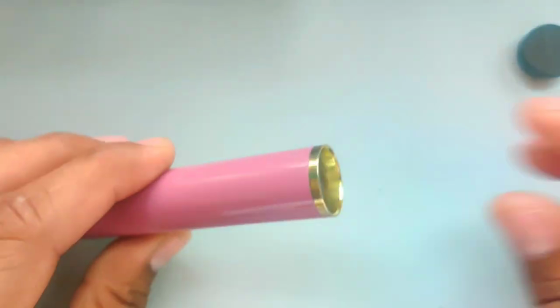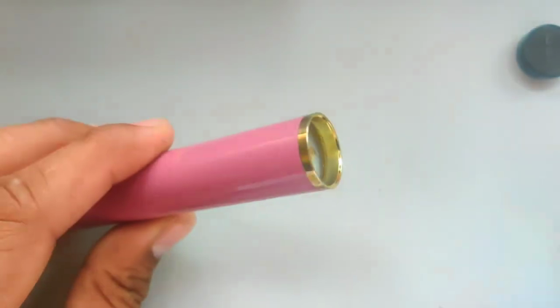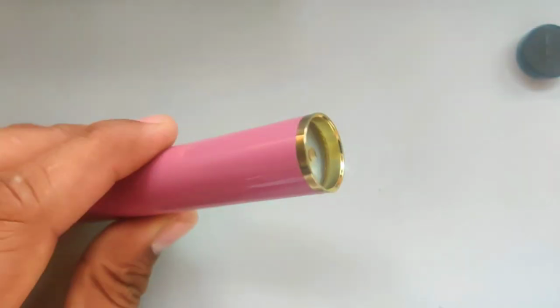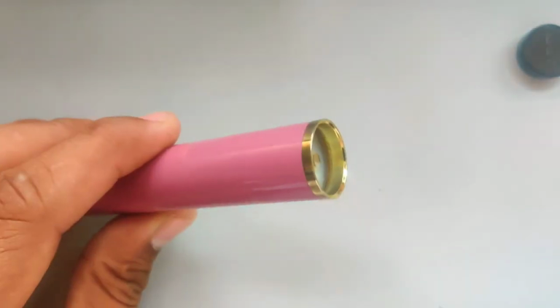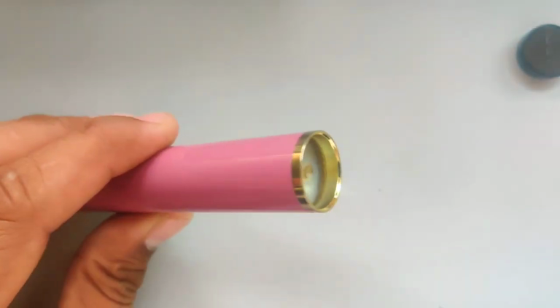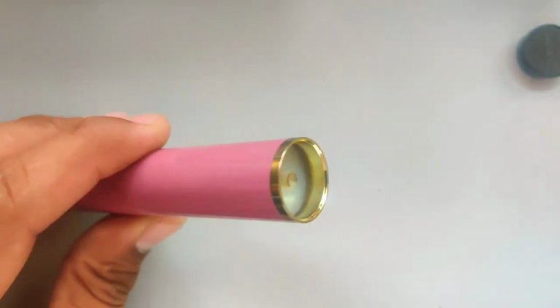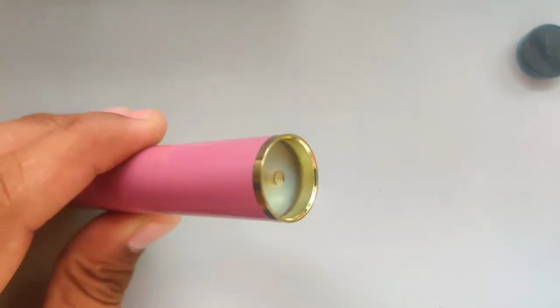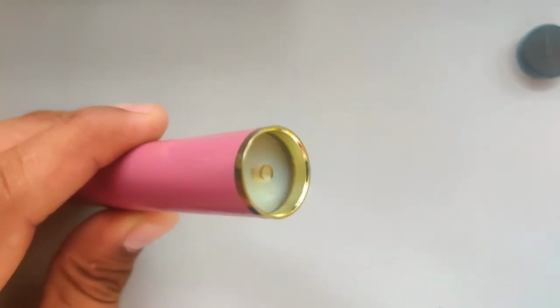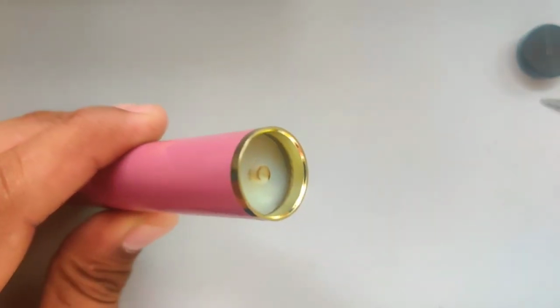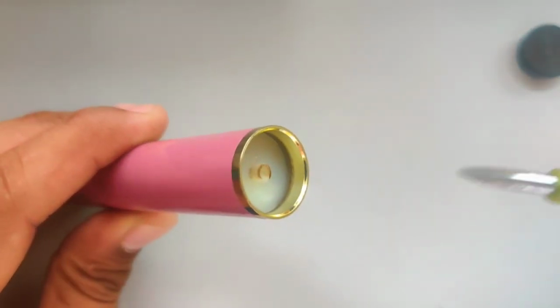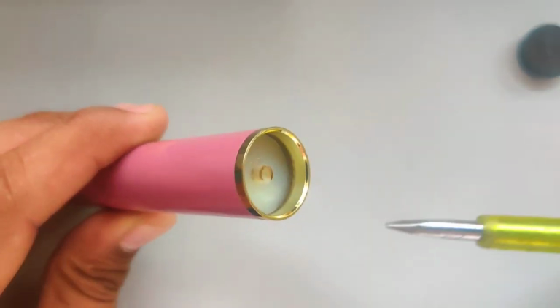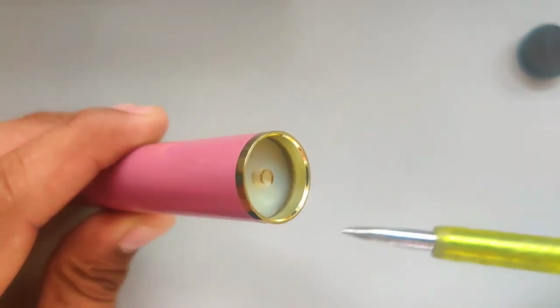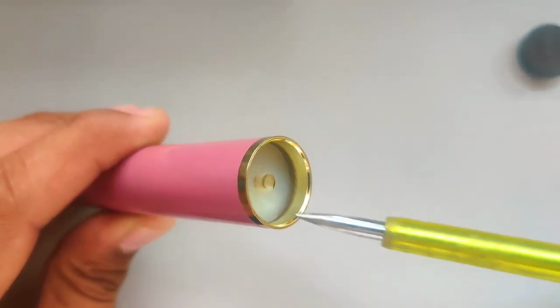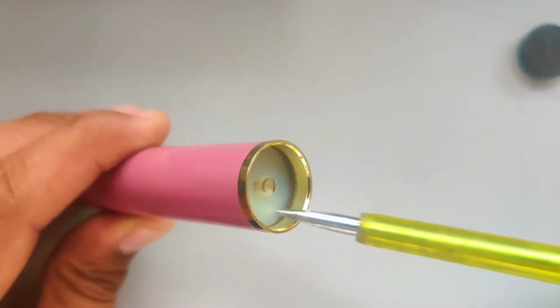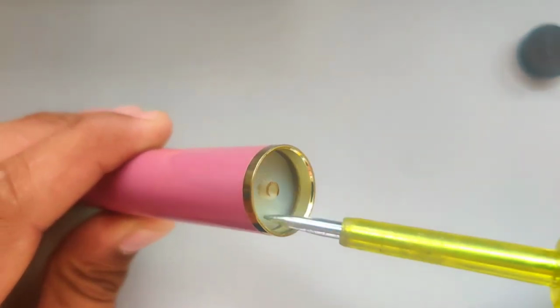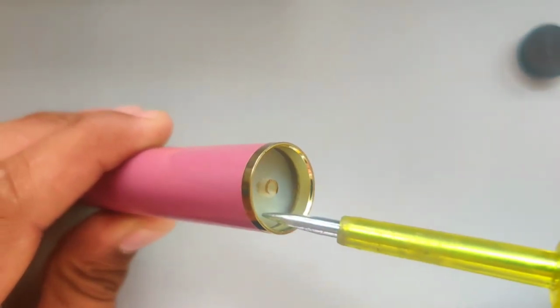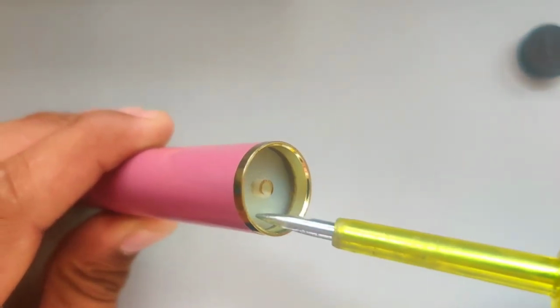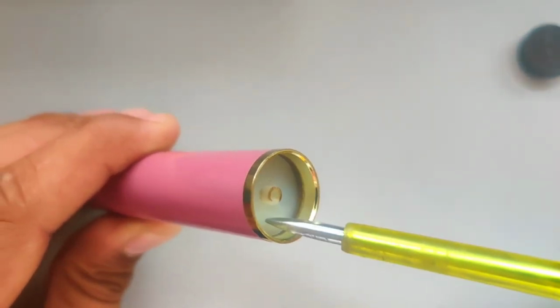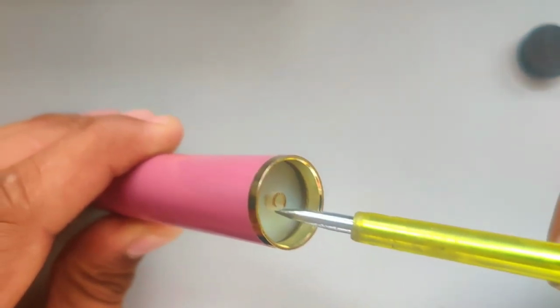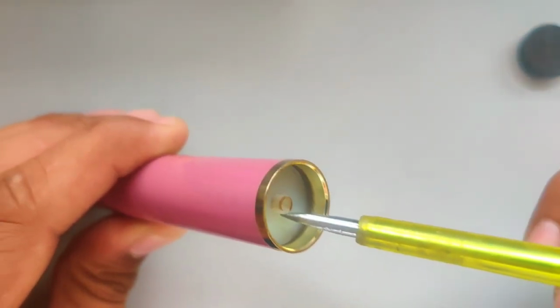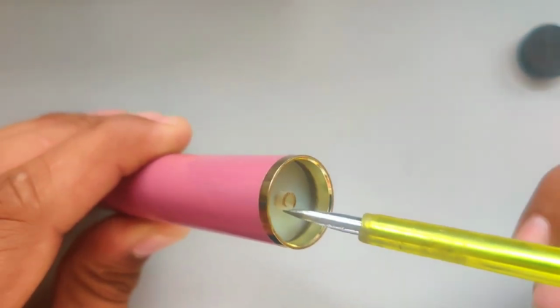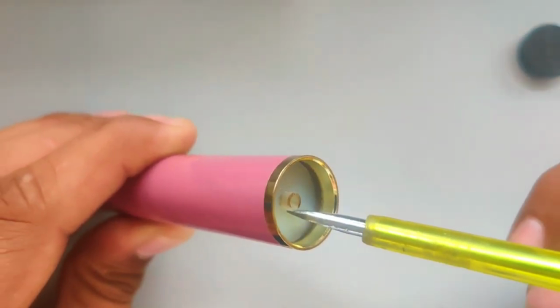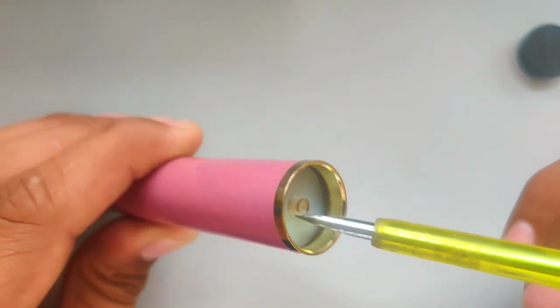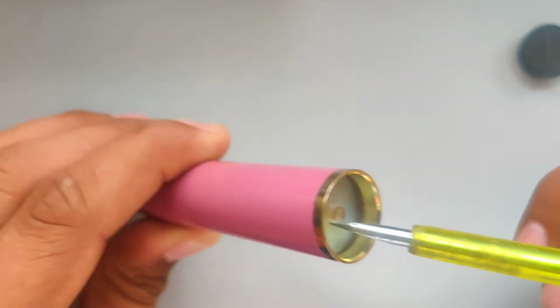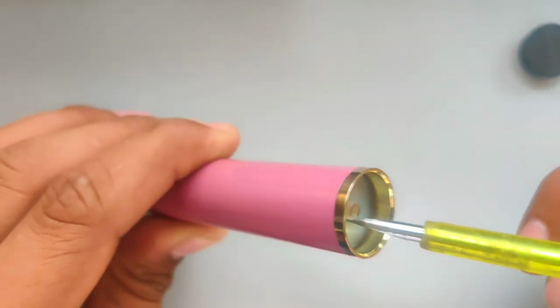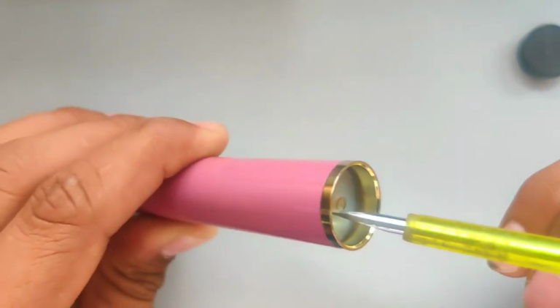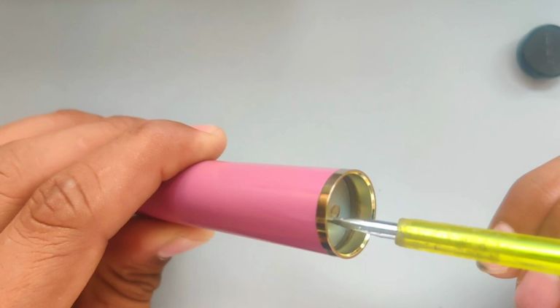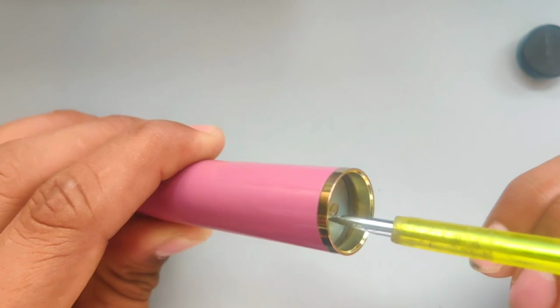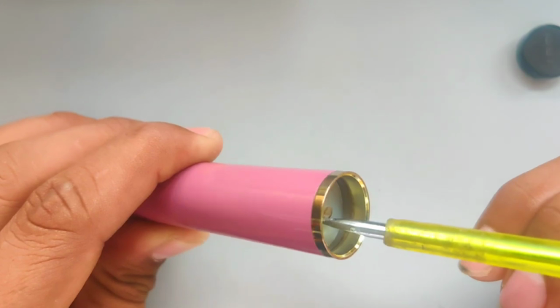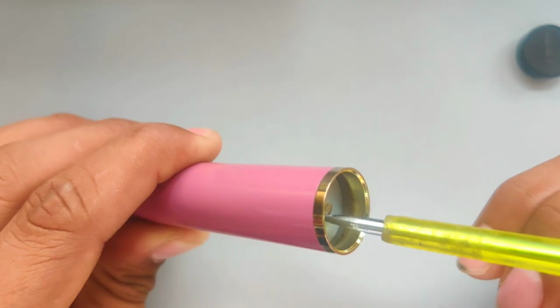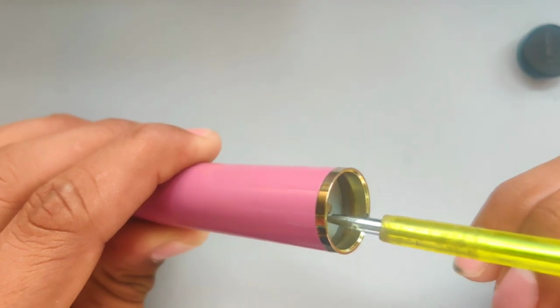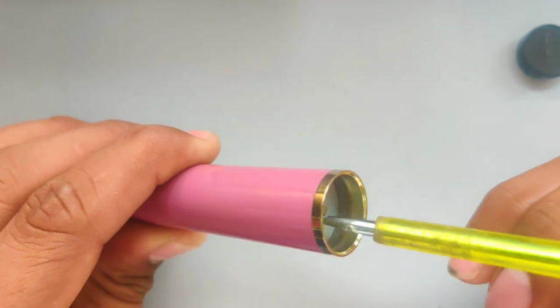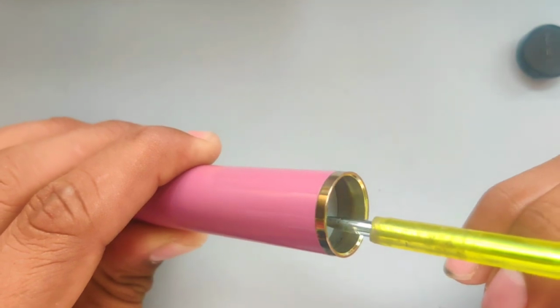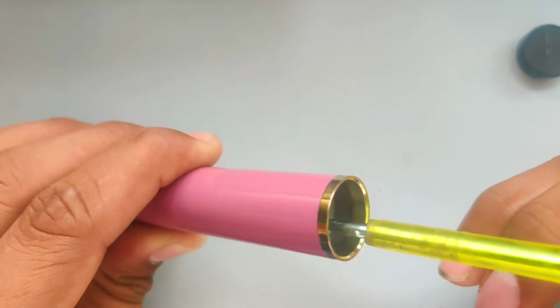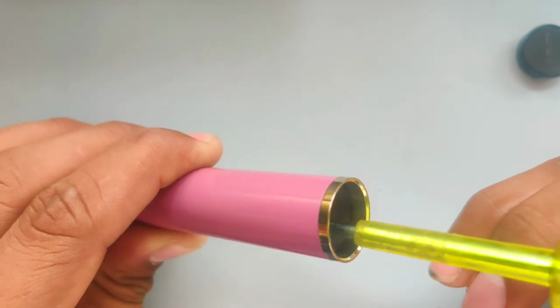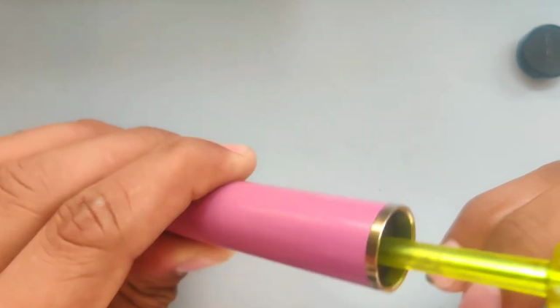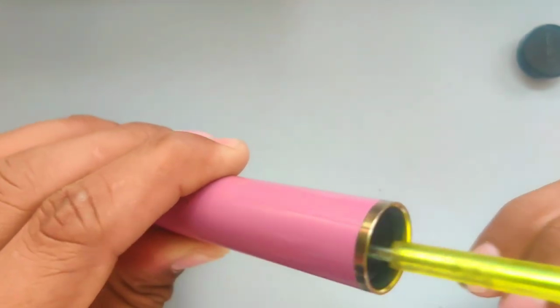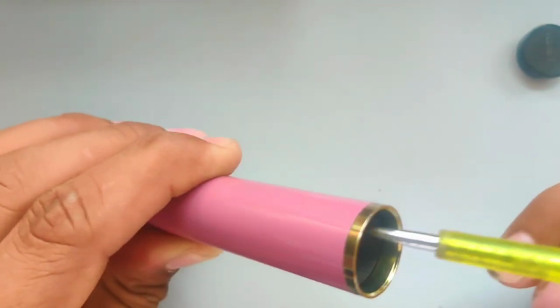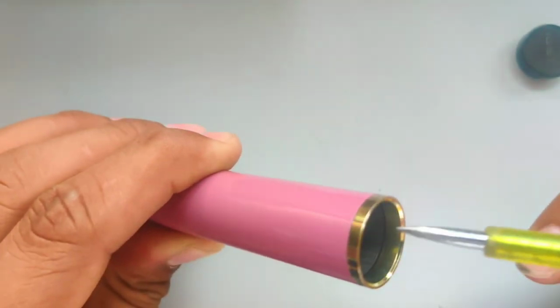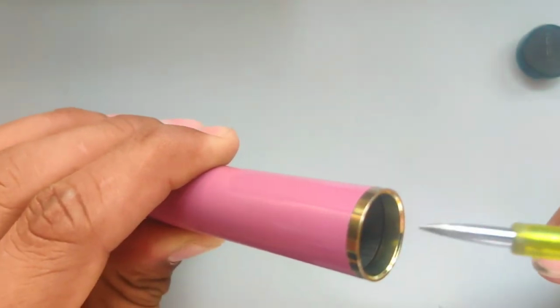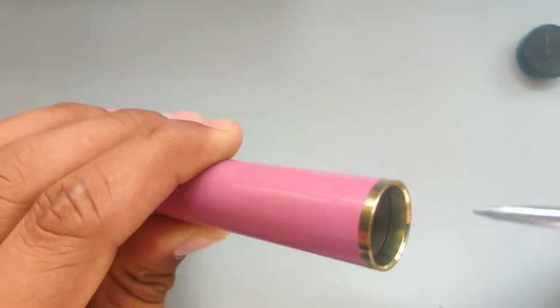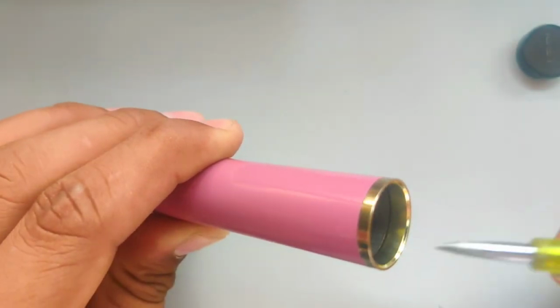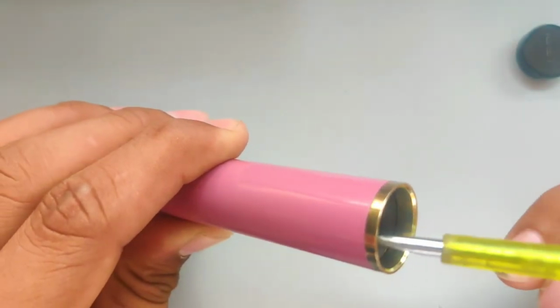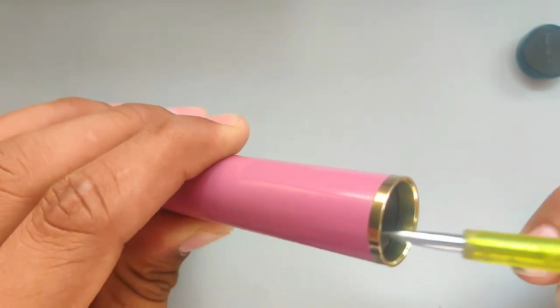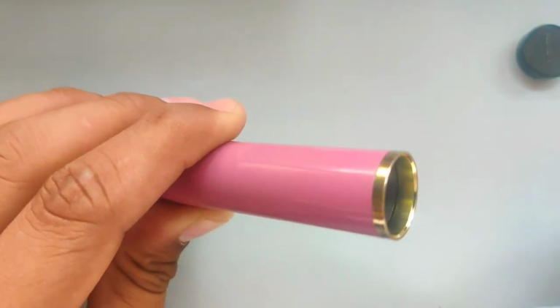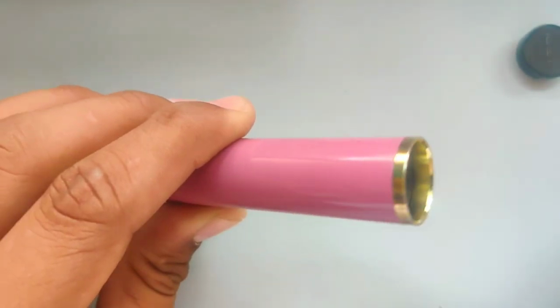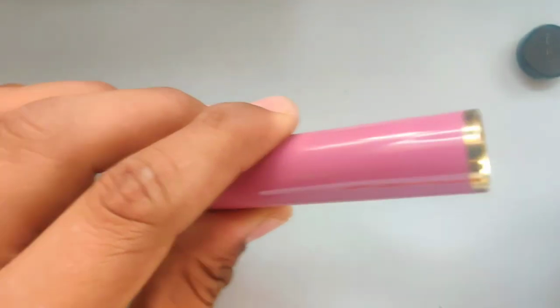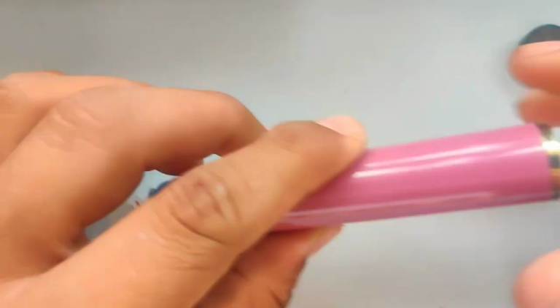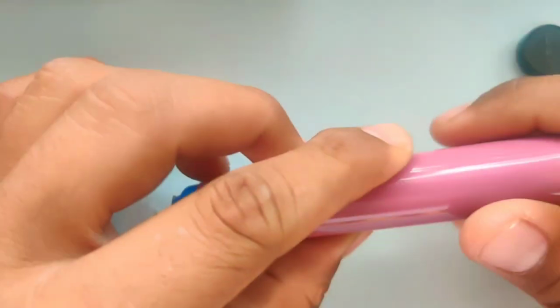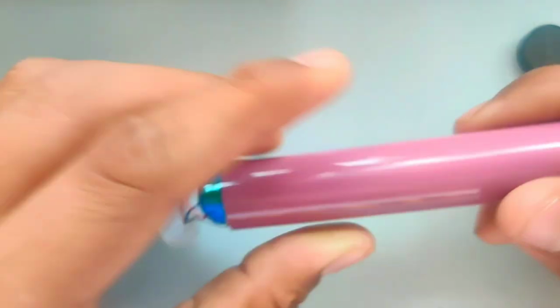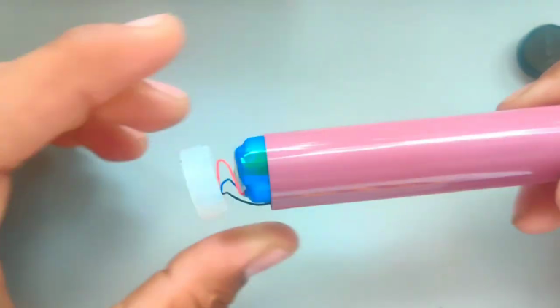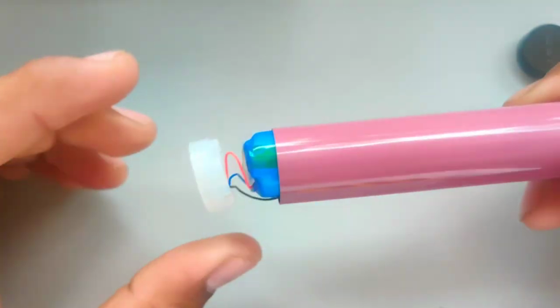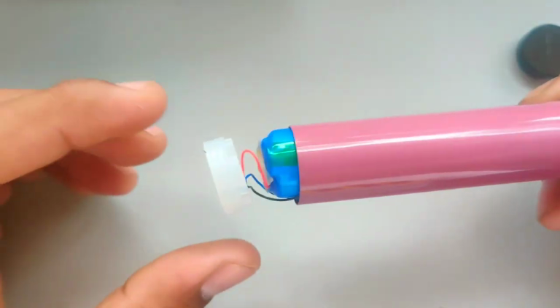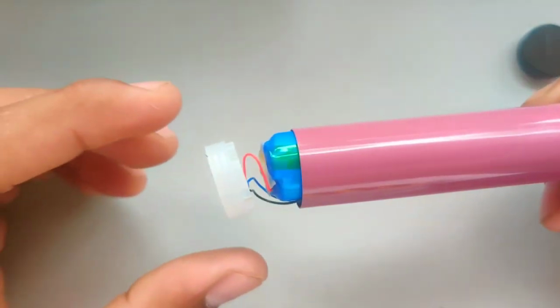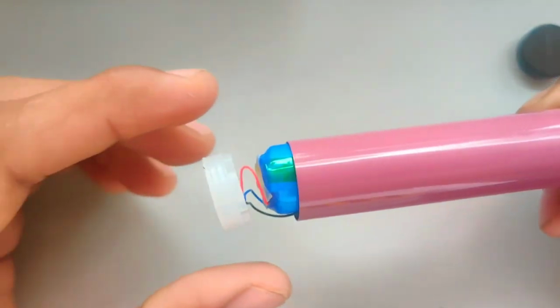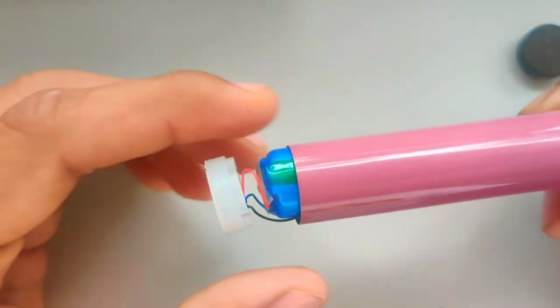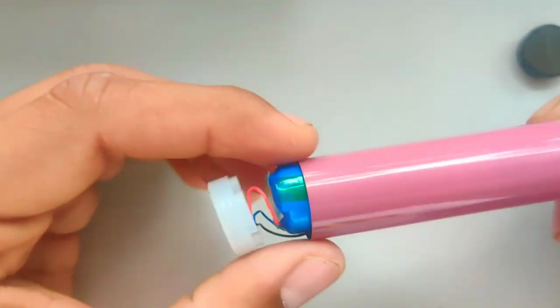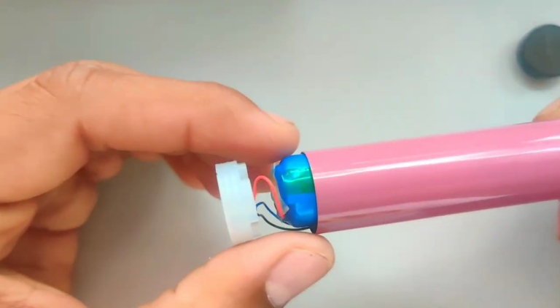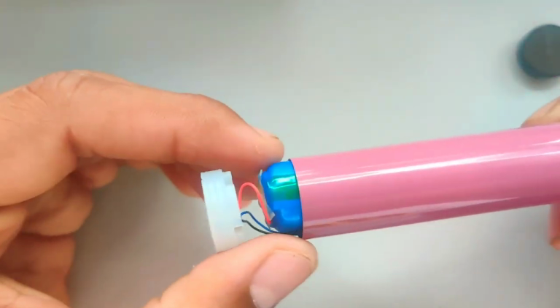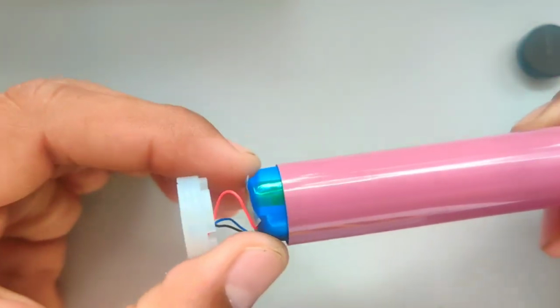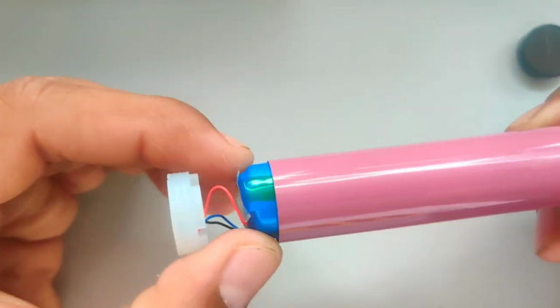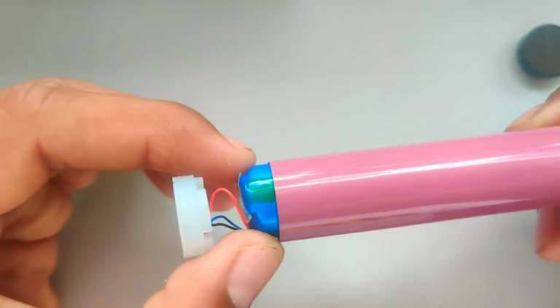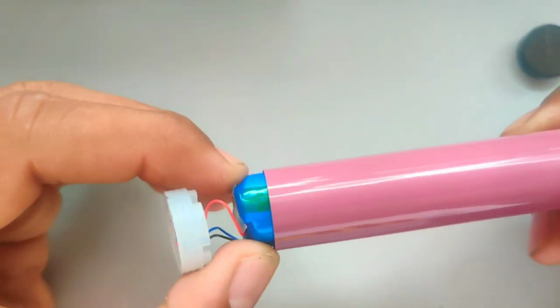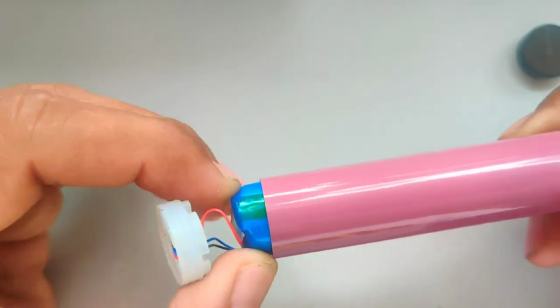What you need to do is push from this side. When you push, the battery will come out.